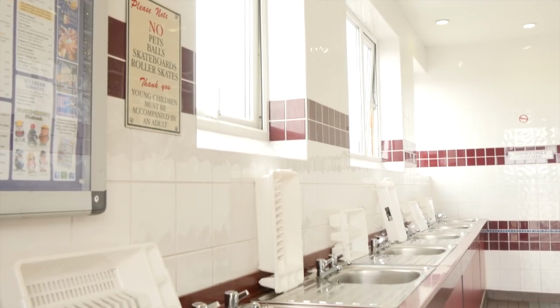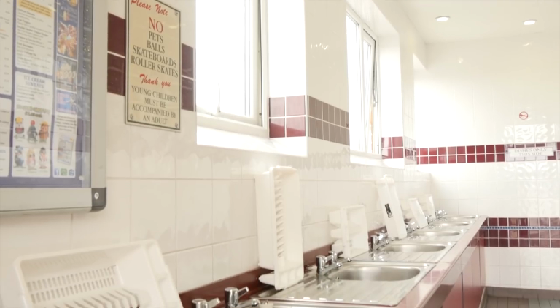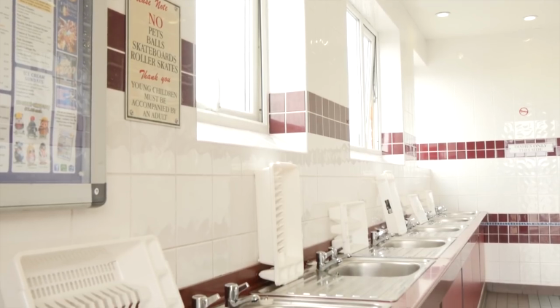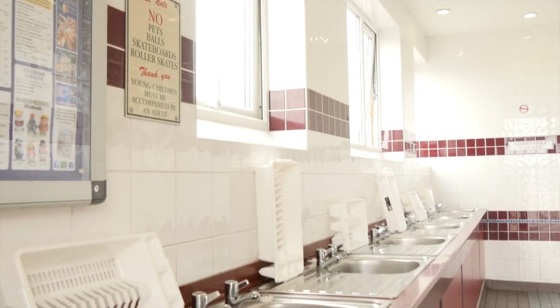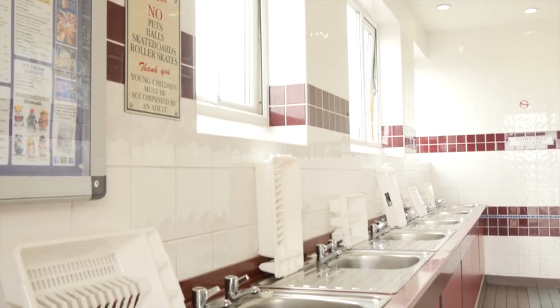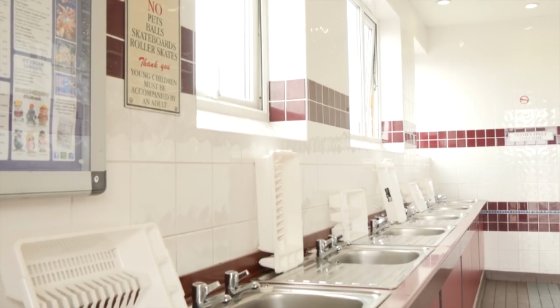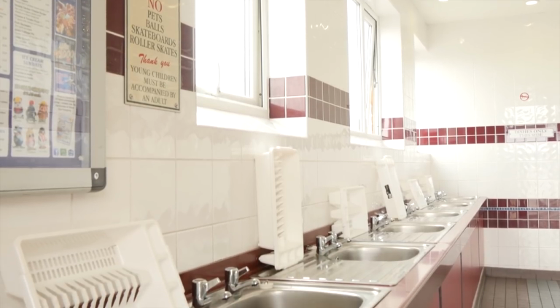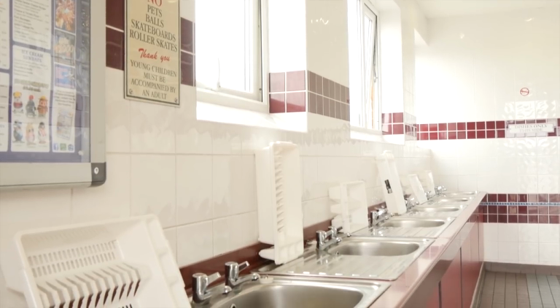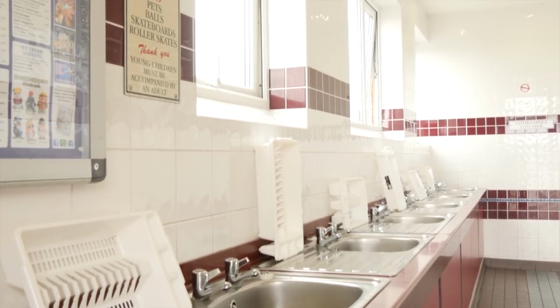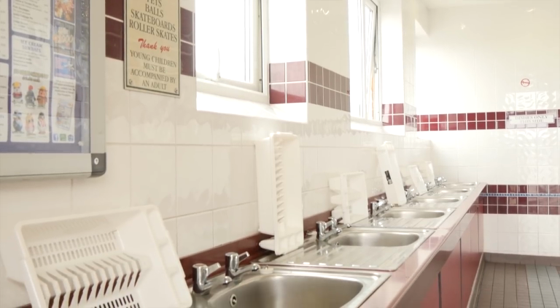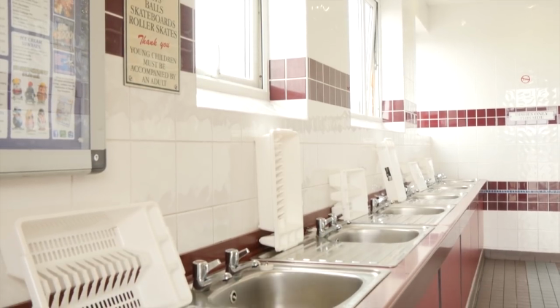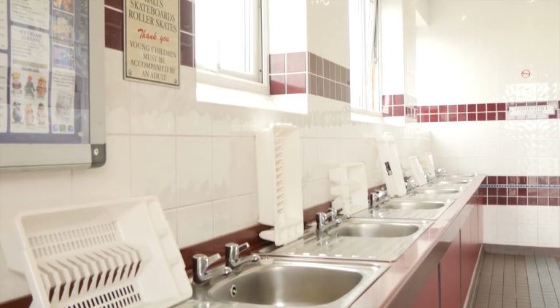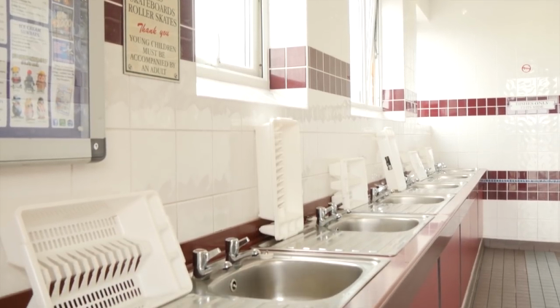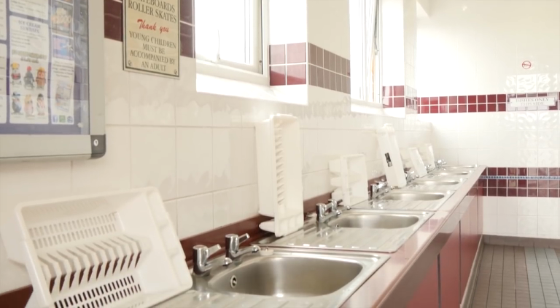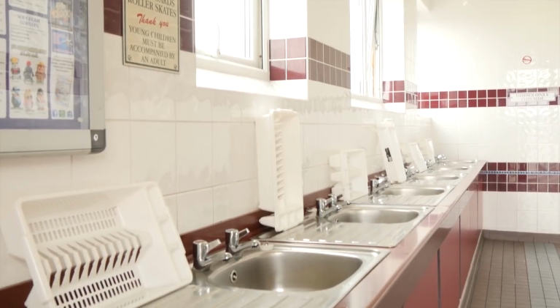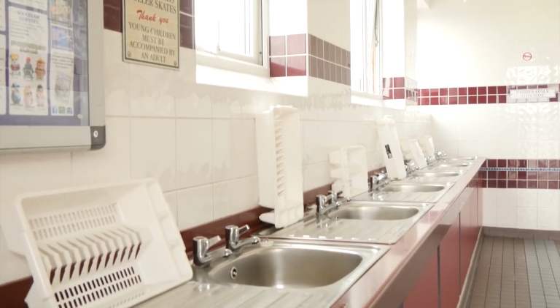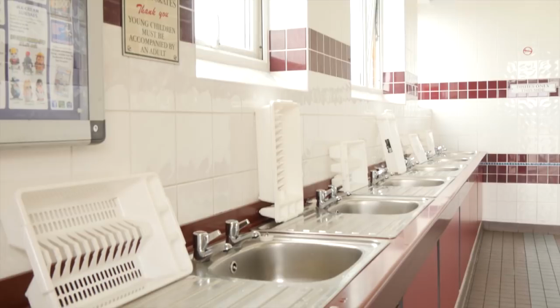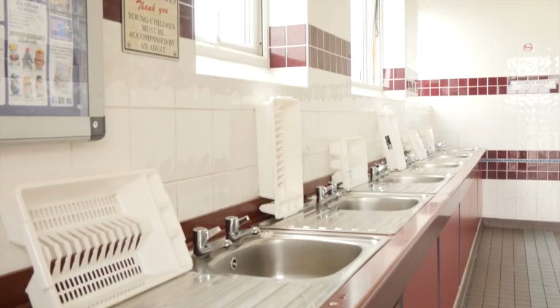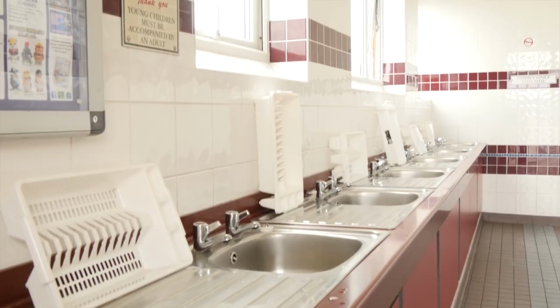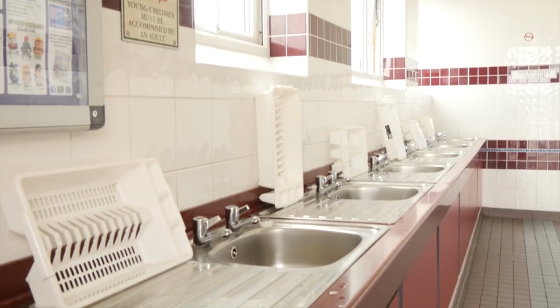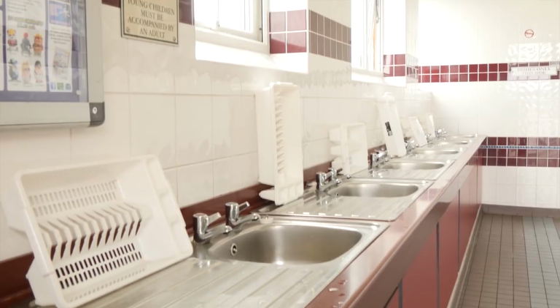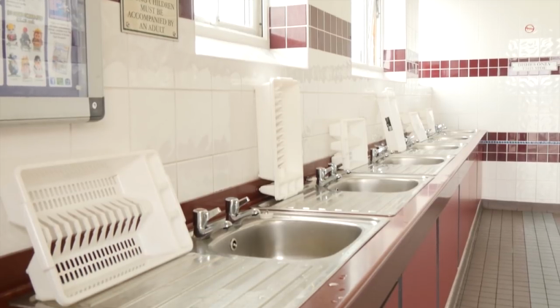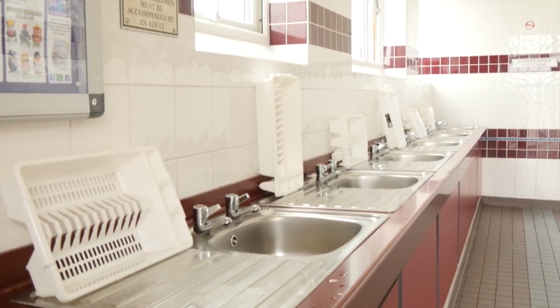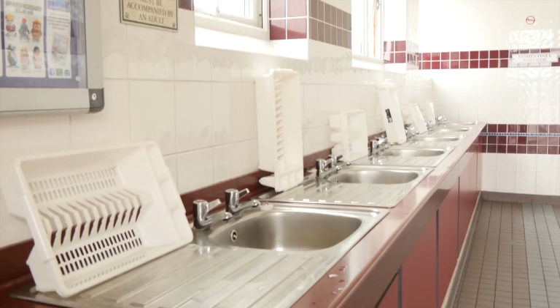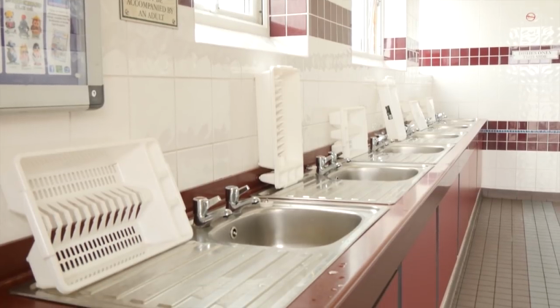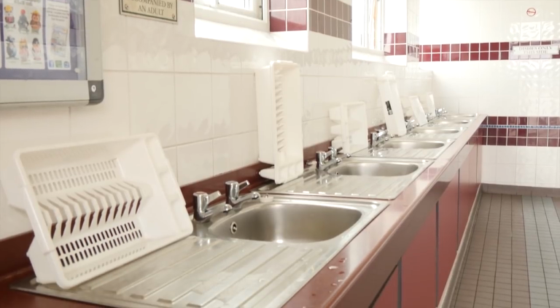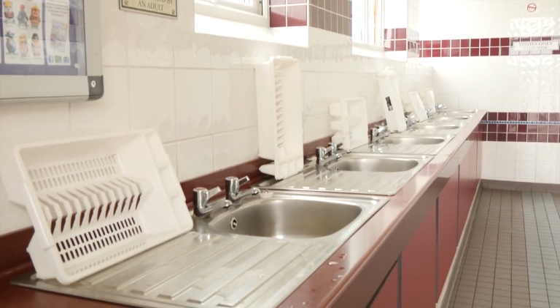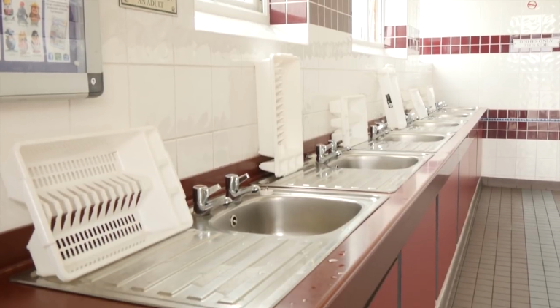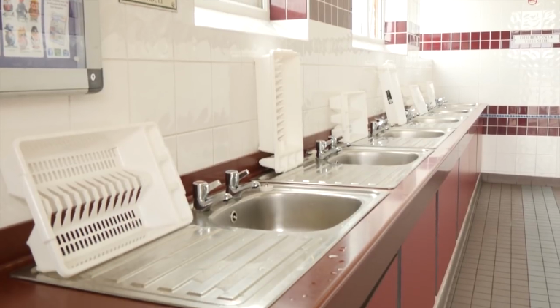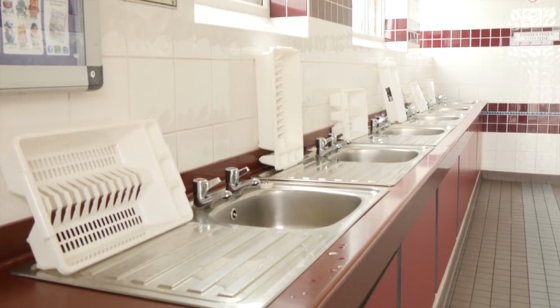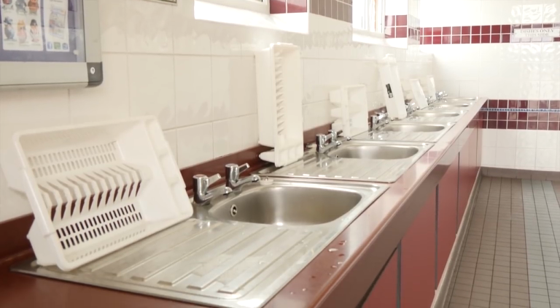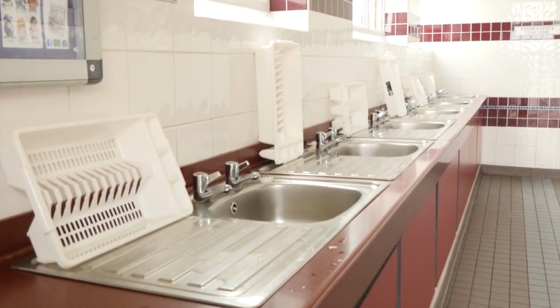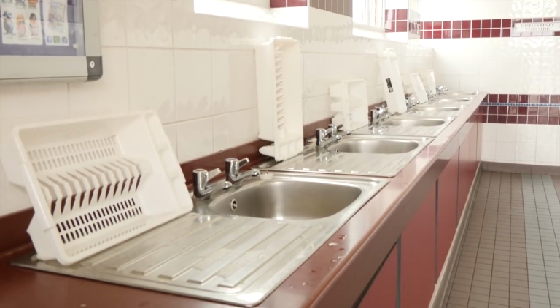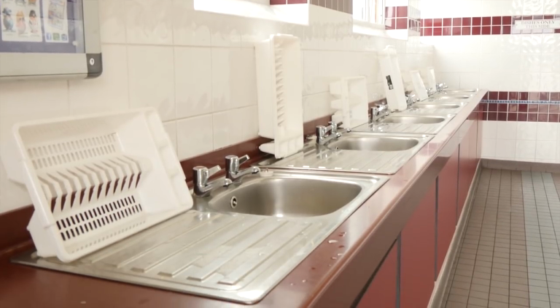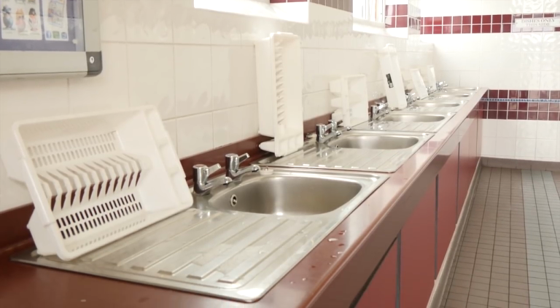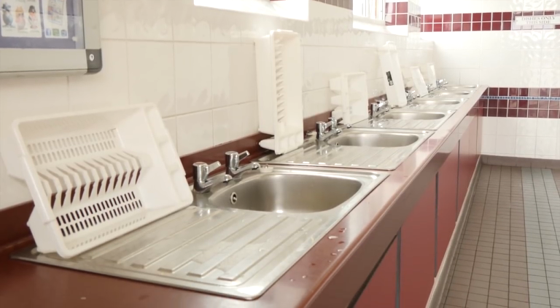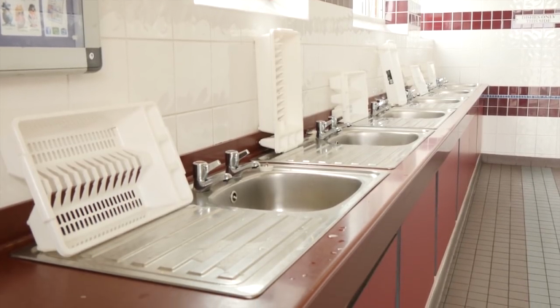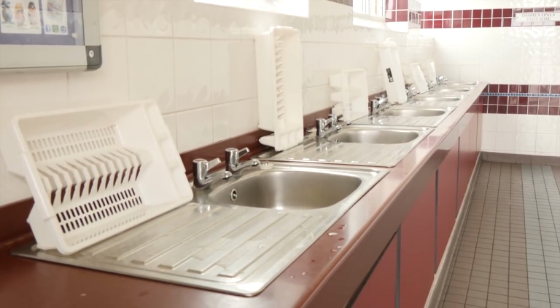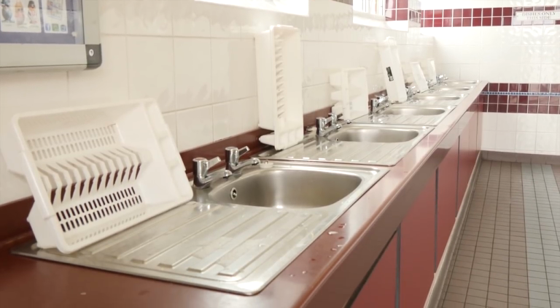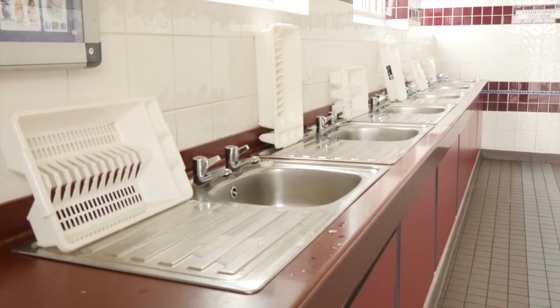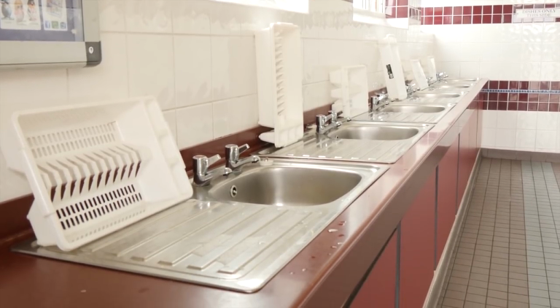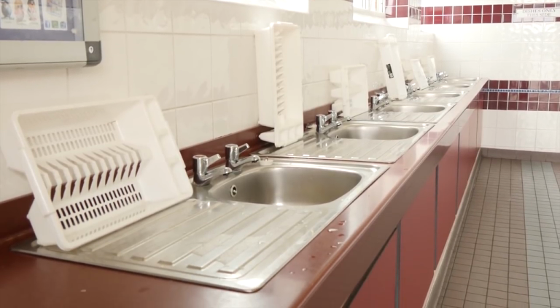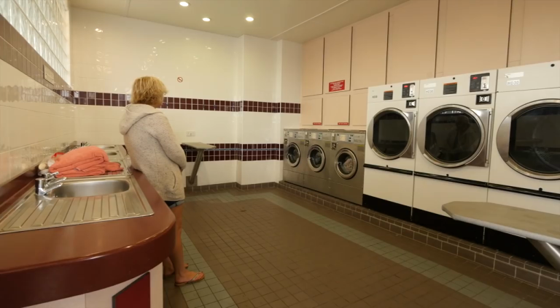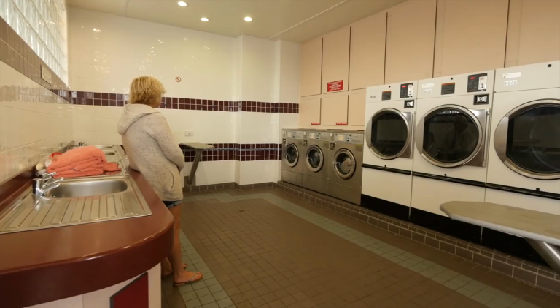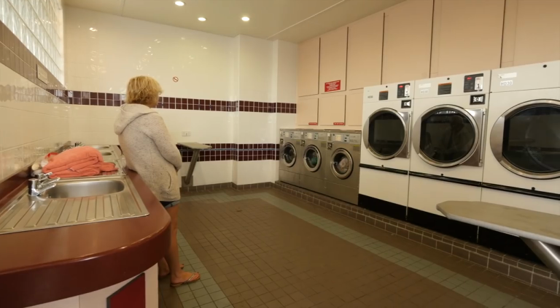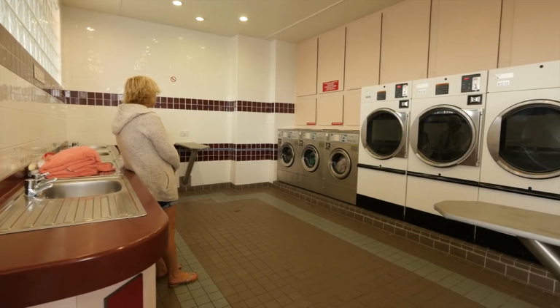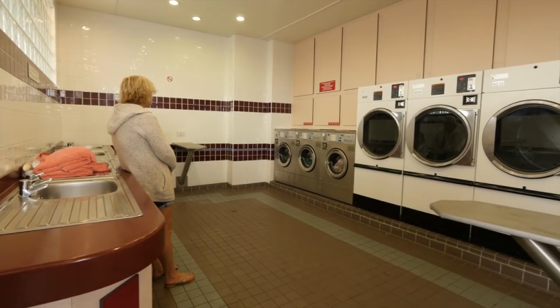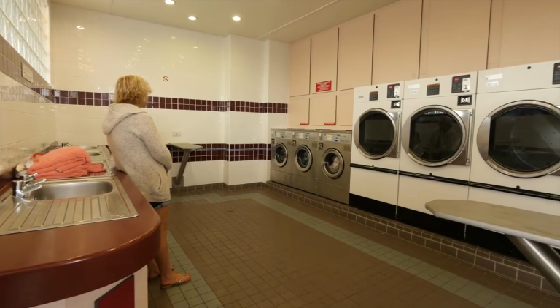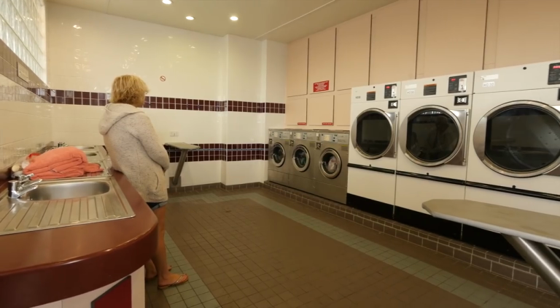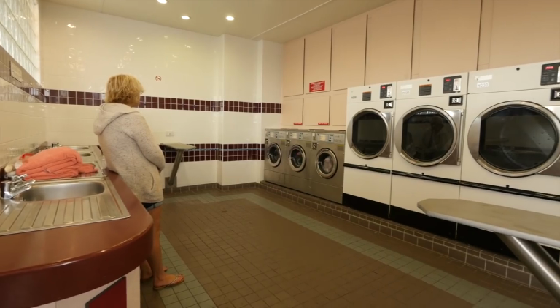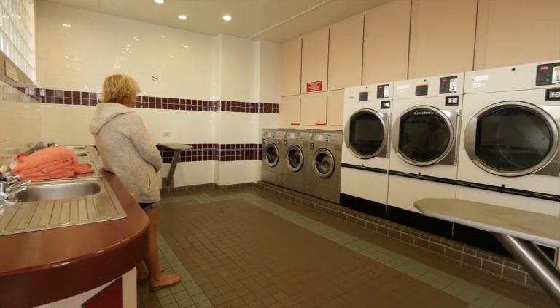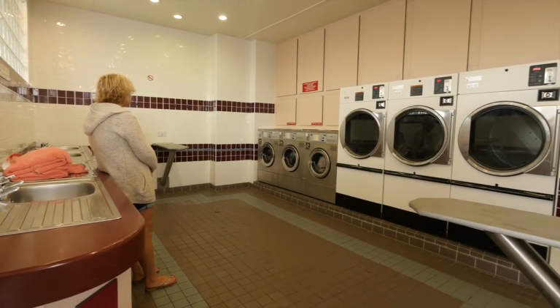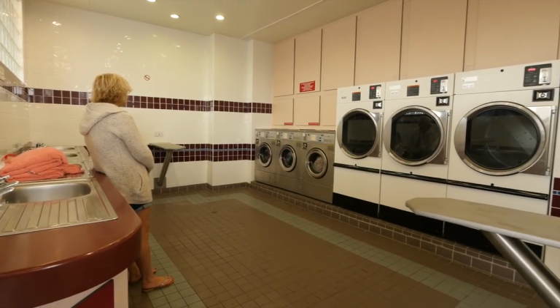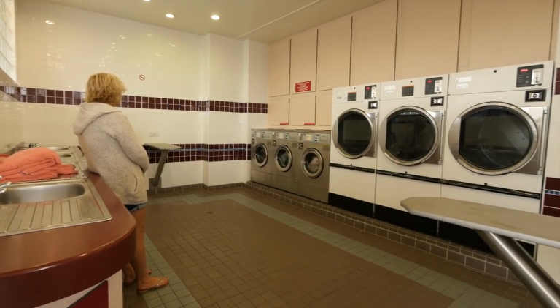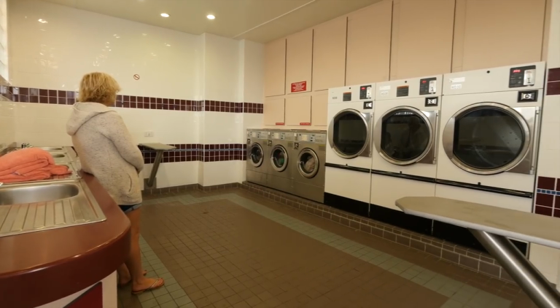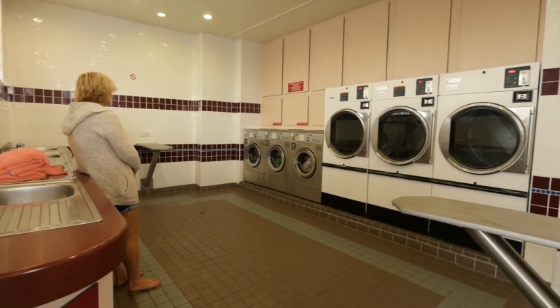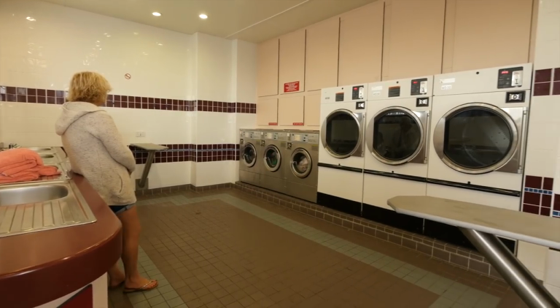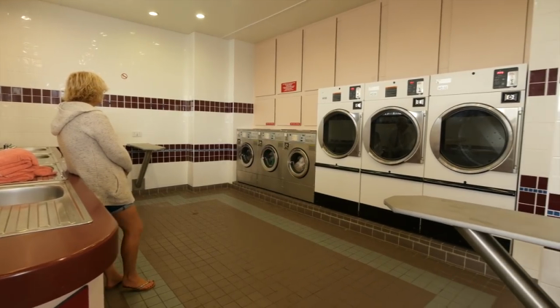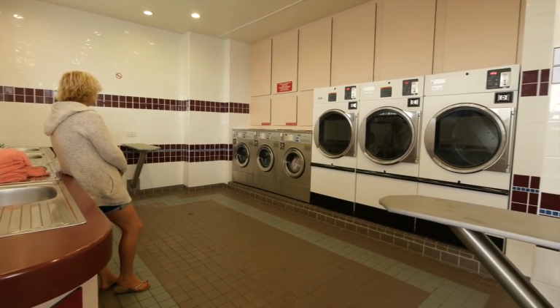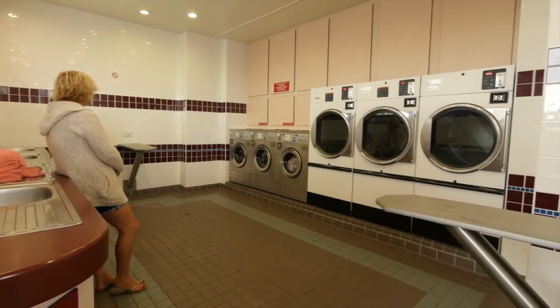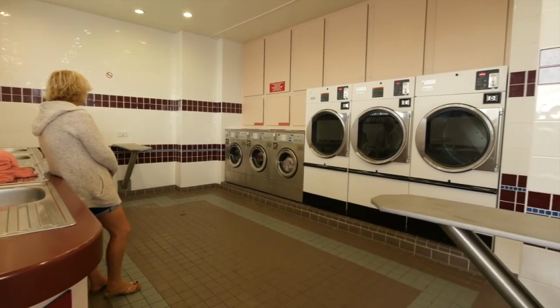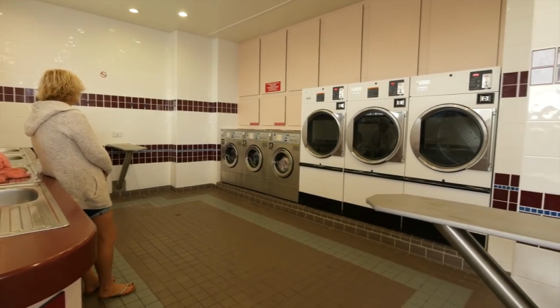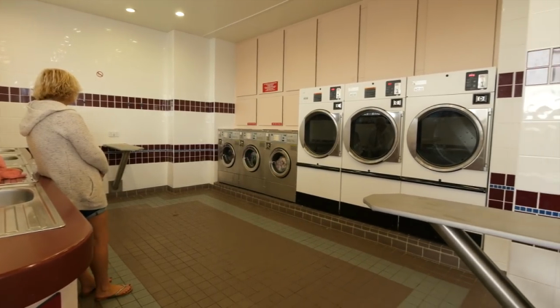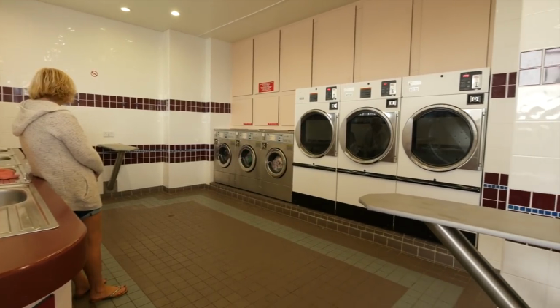Inside the wash block there's yet more facilities, including a dishwashing area as well as a large launderette.